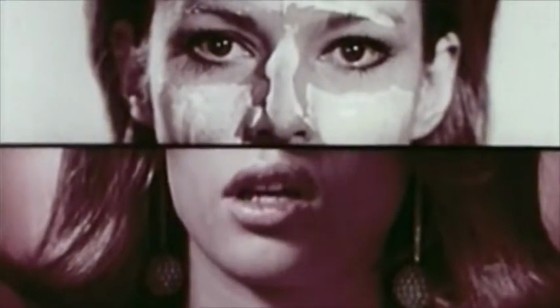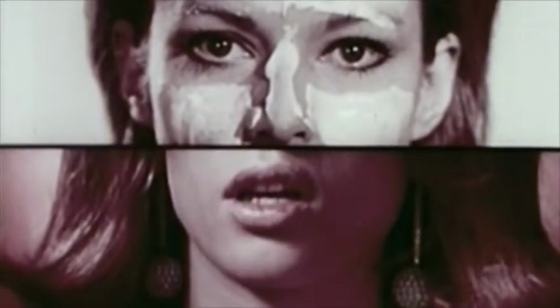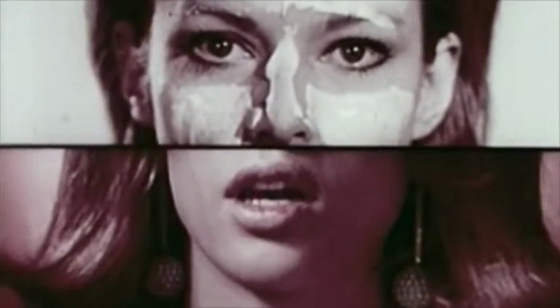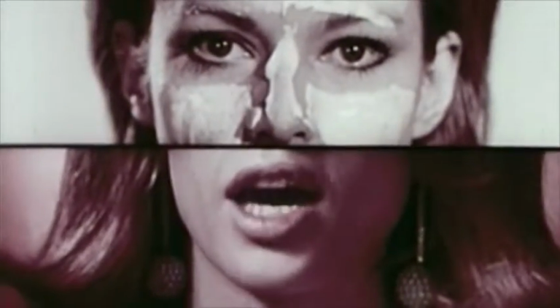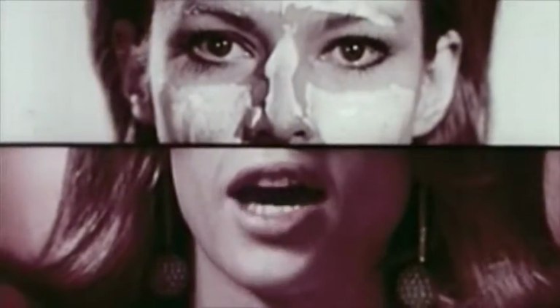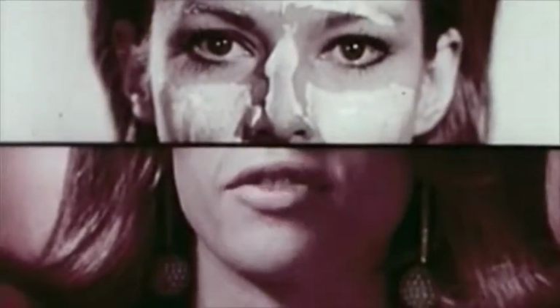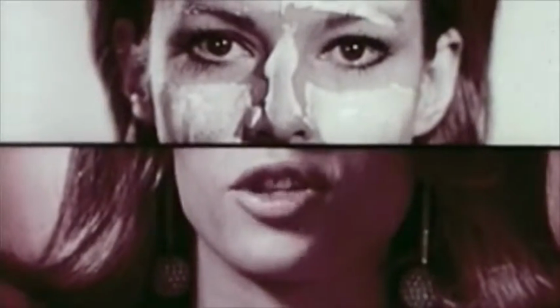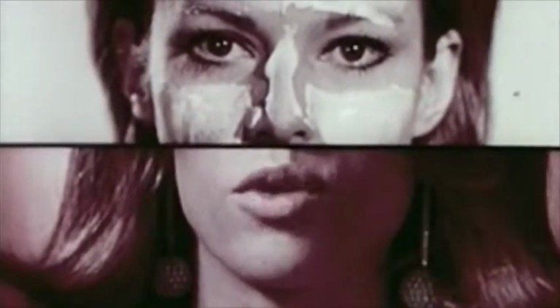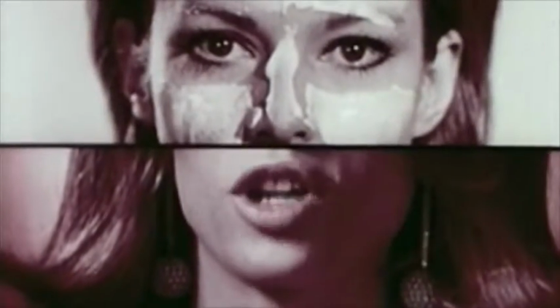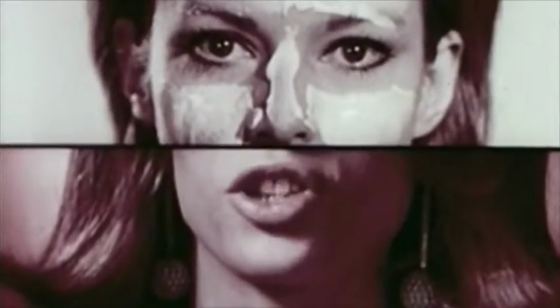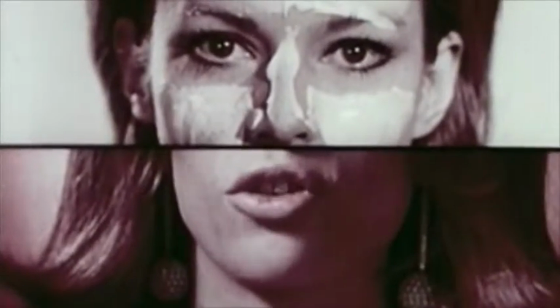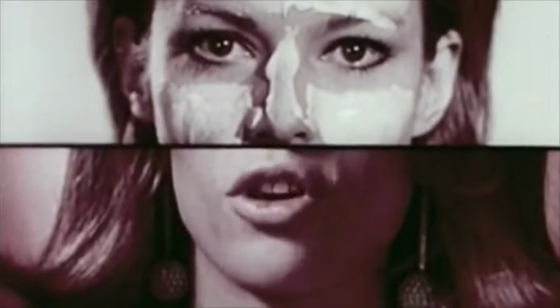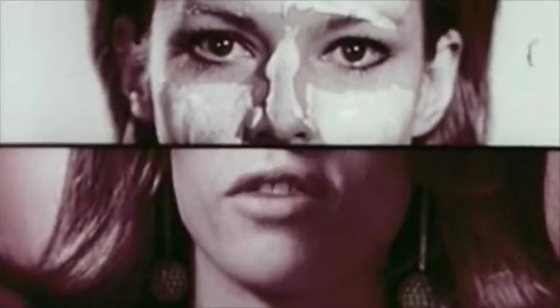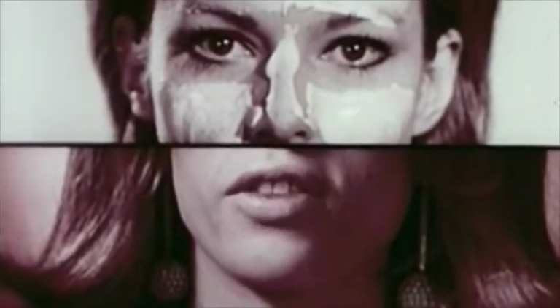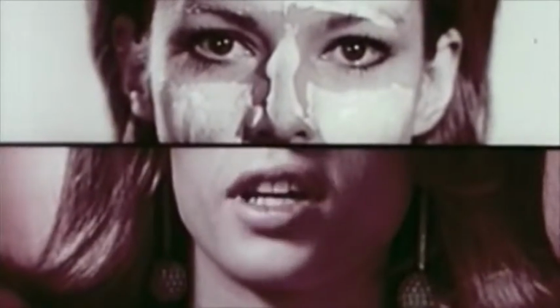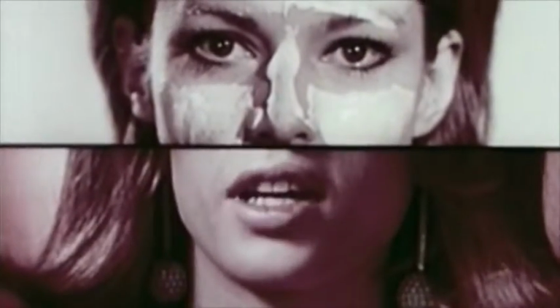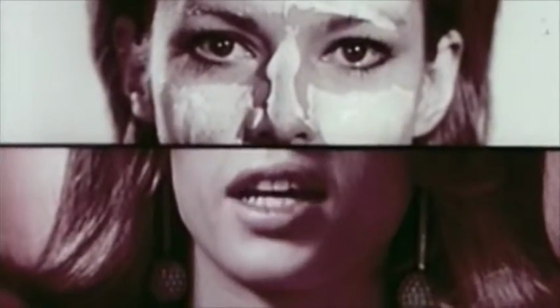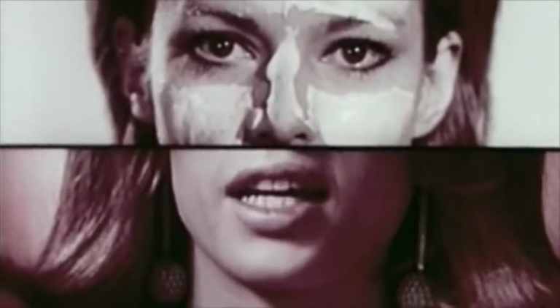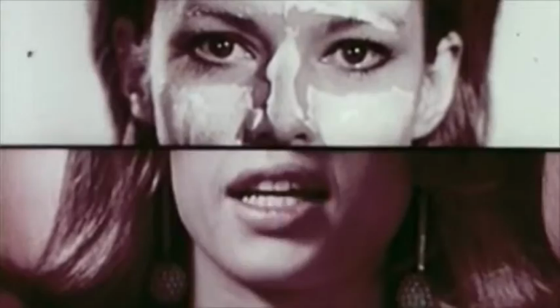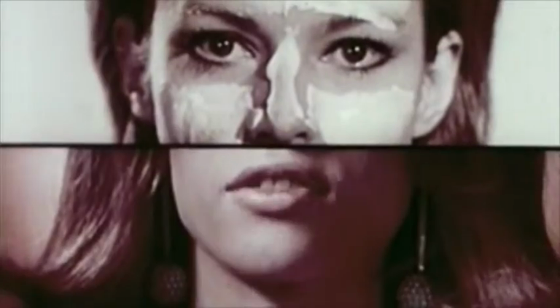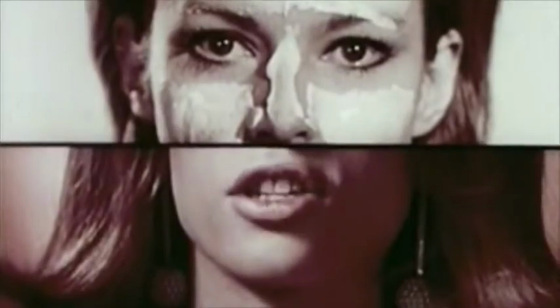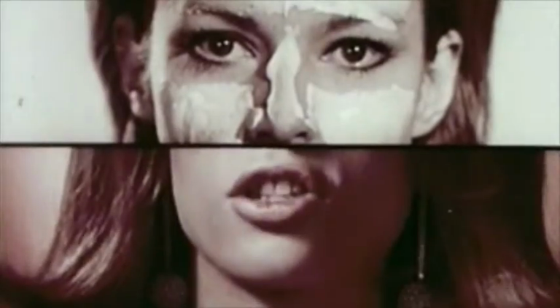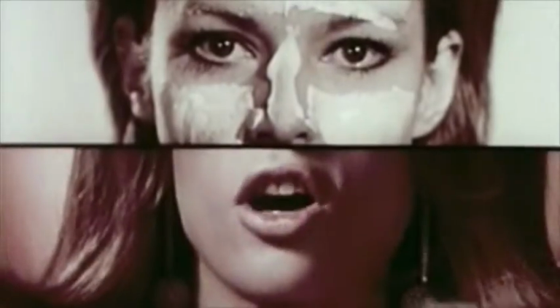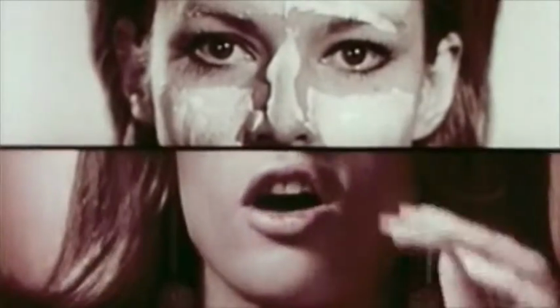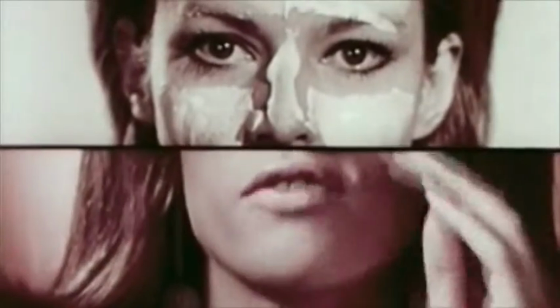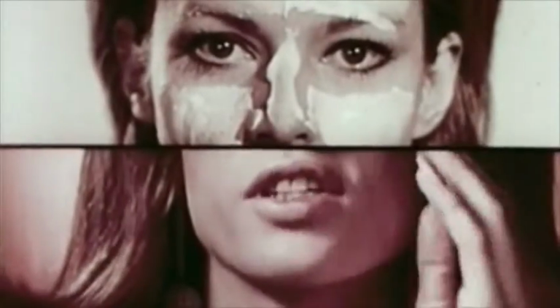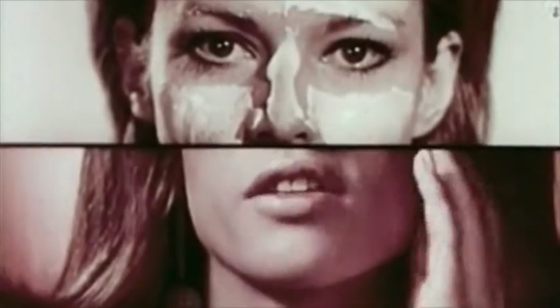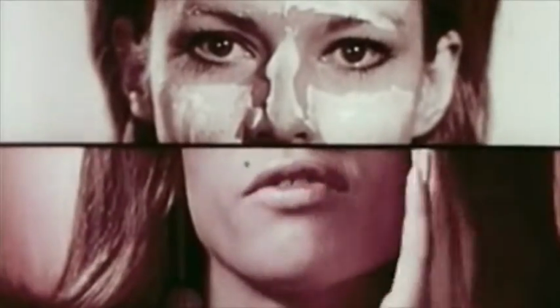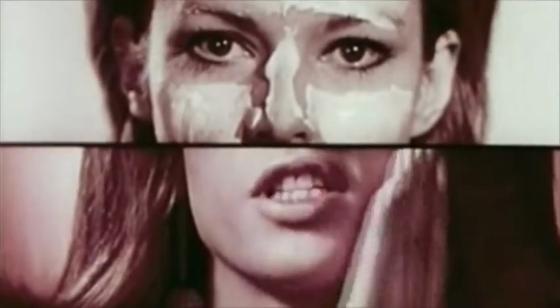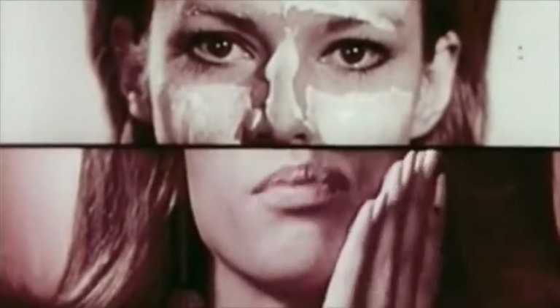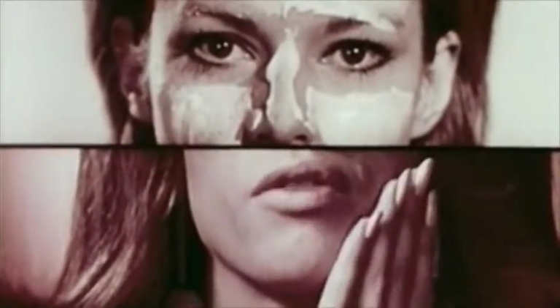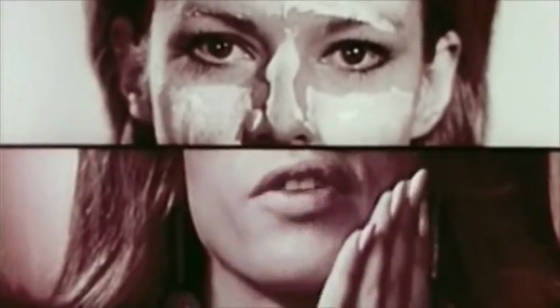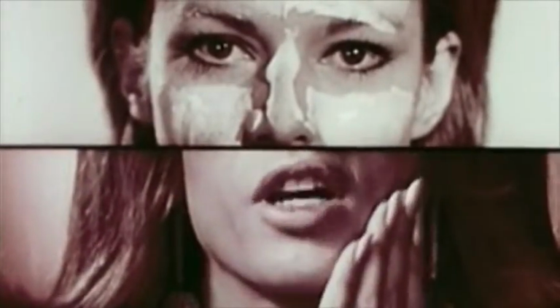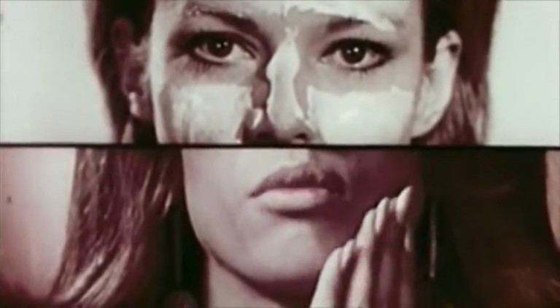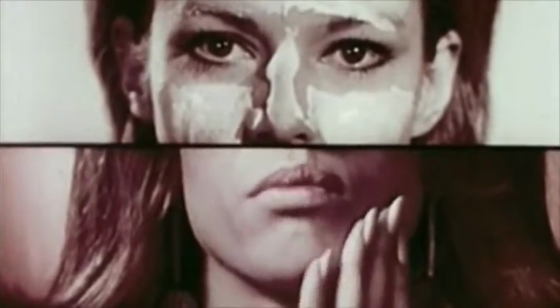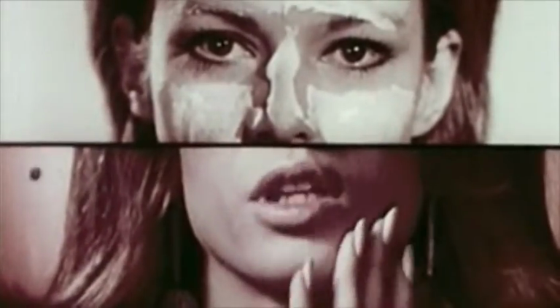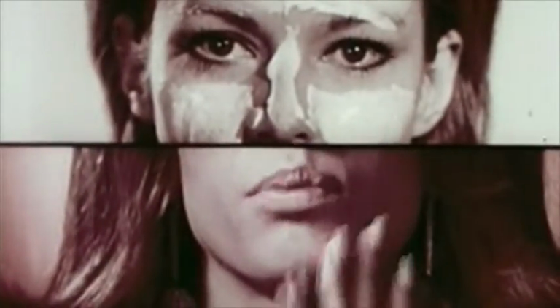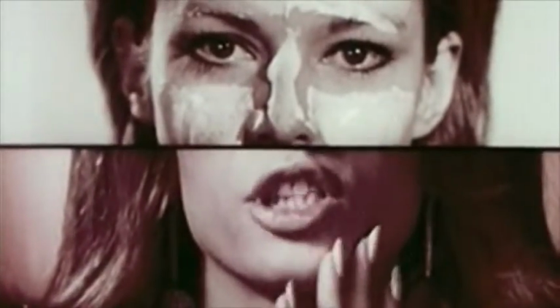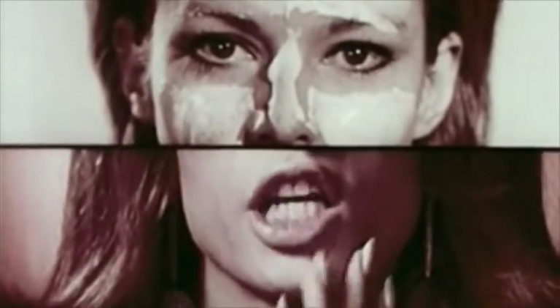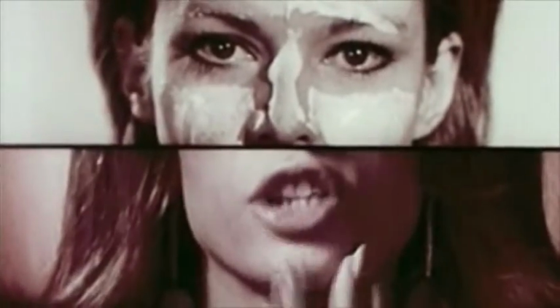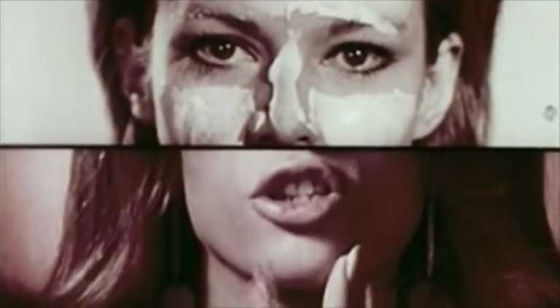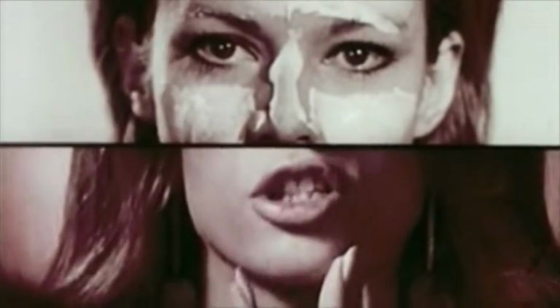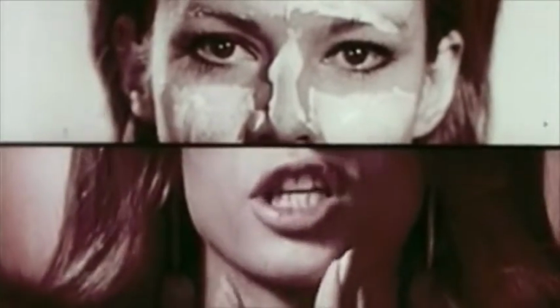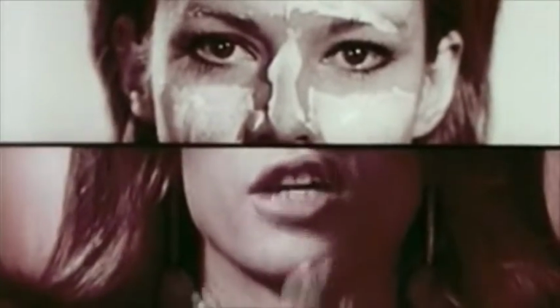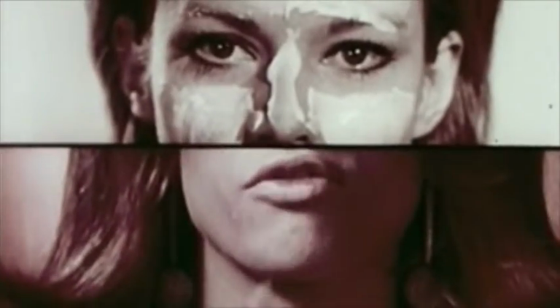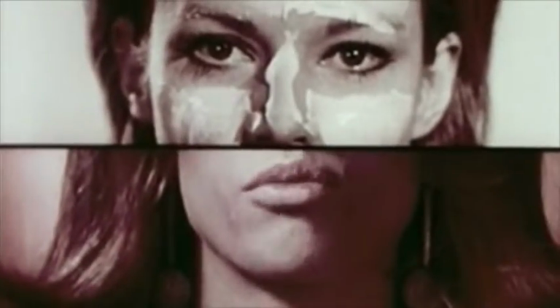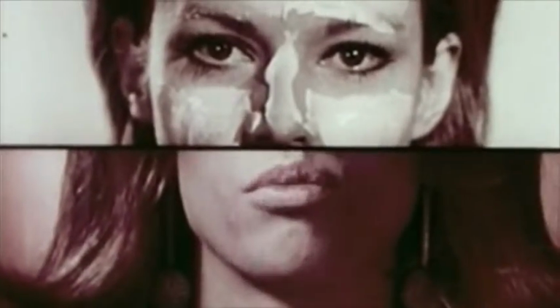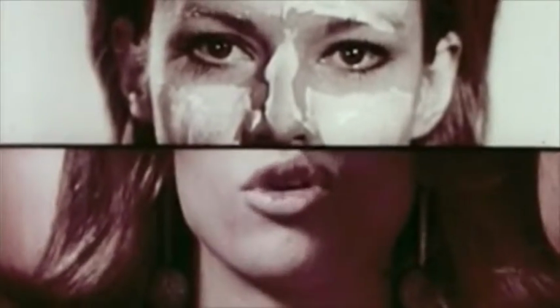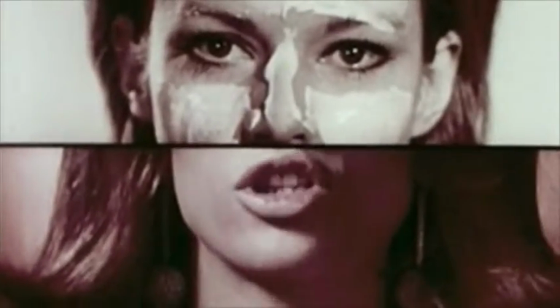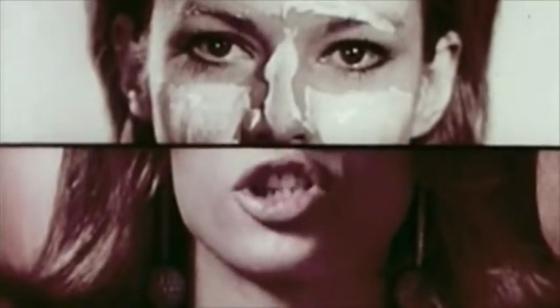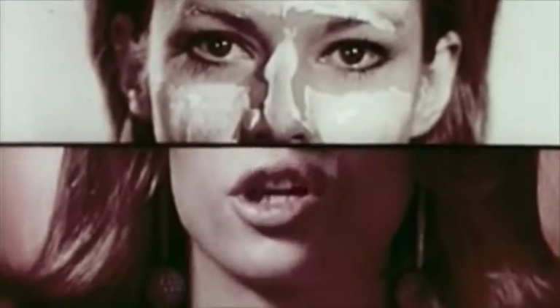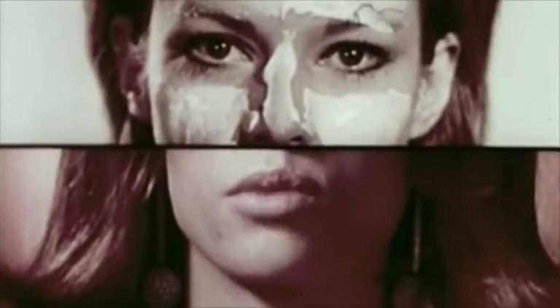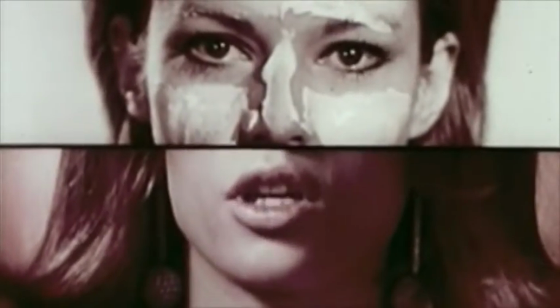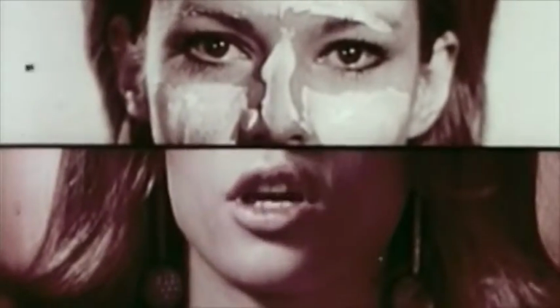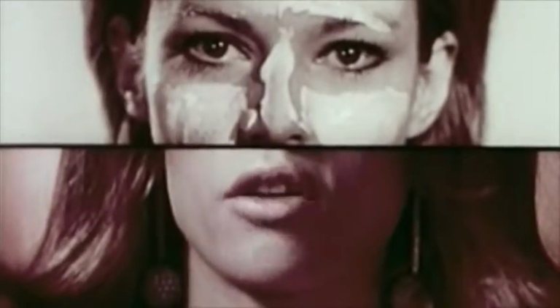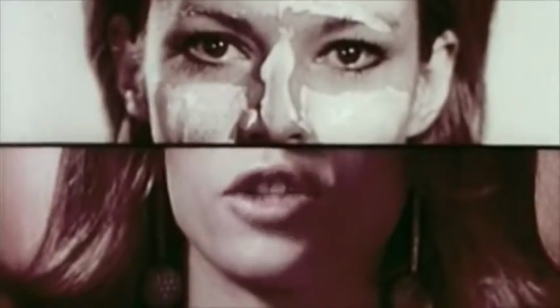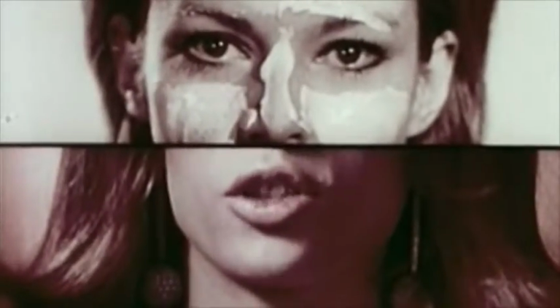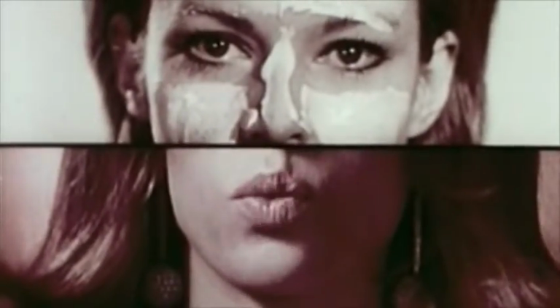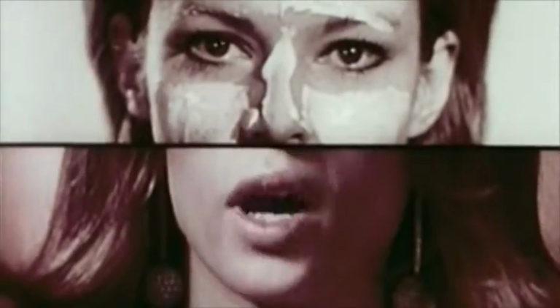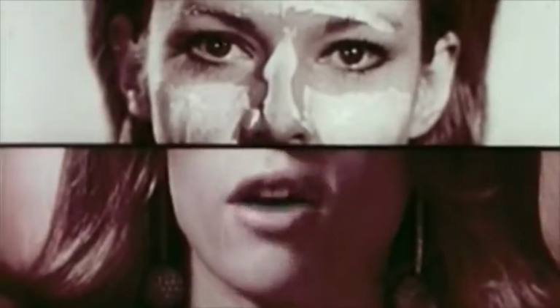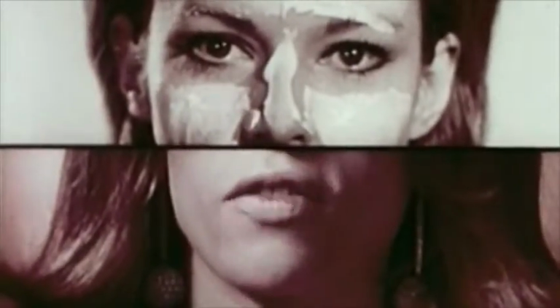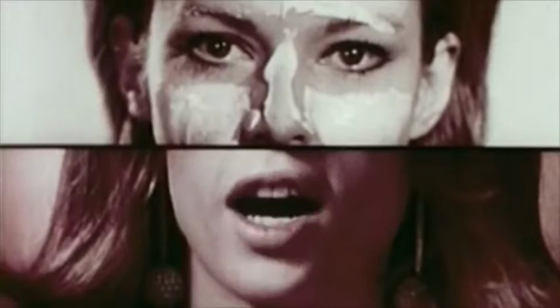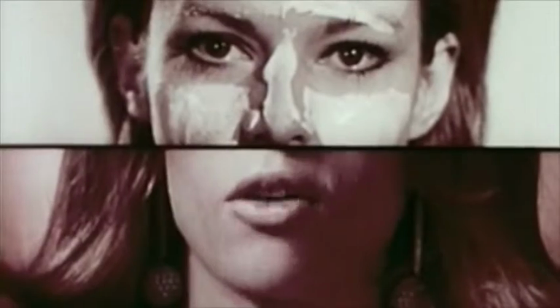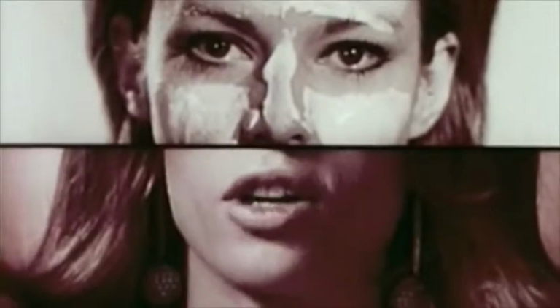After you wash it off, it leaves a soft, invisible film that protects your skin from more germs for 12 hours.